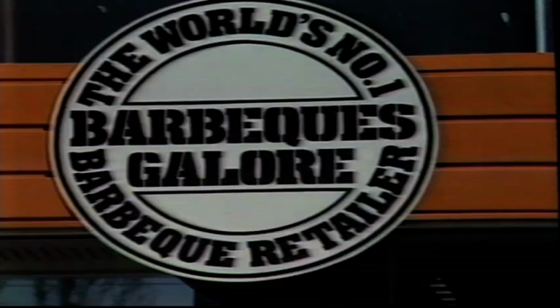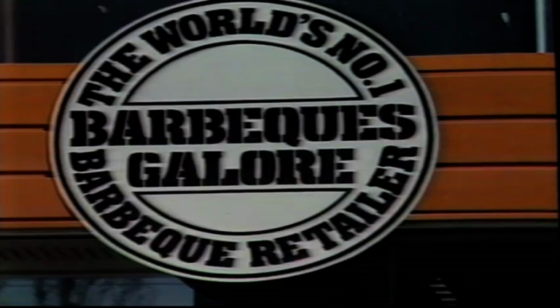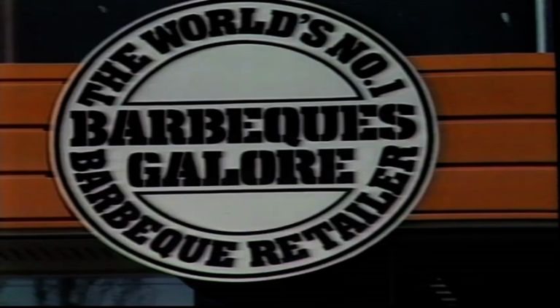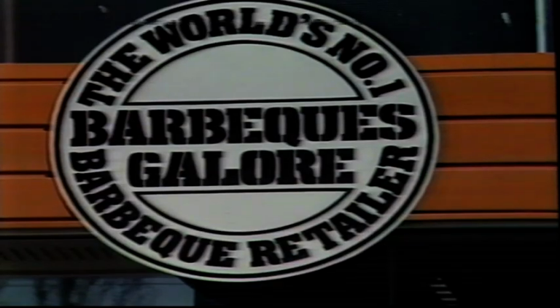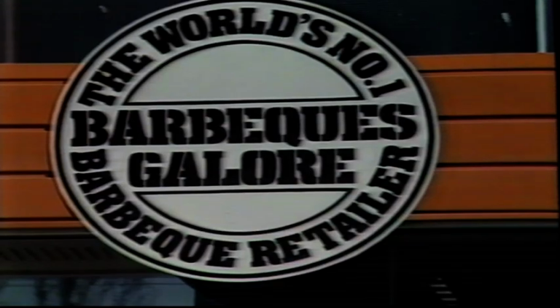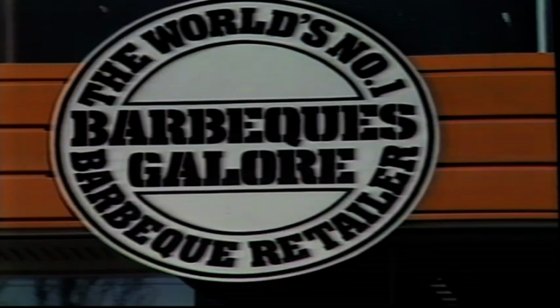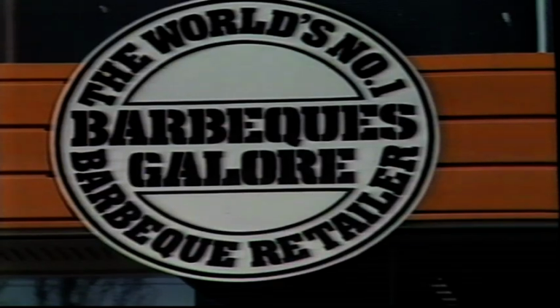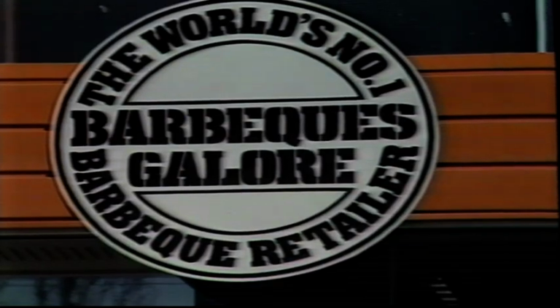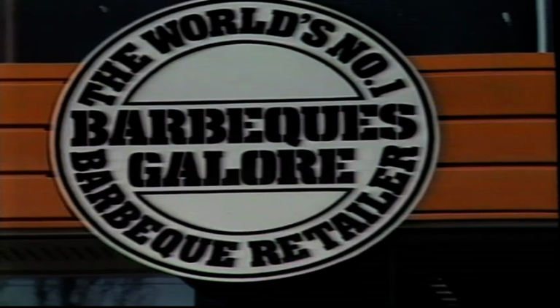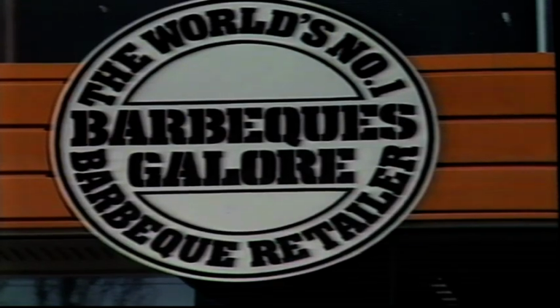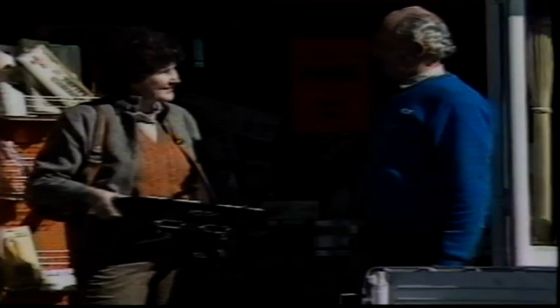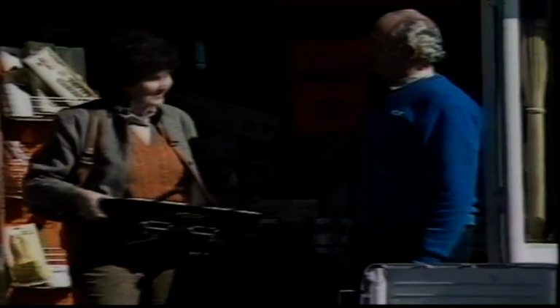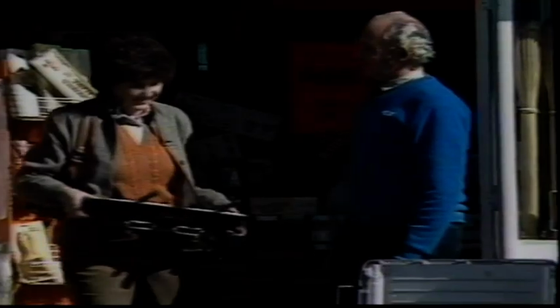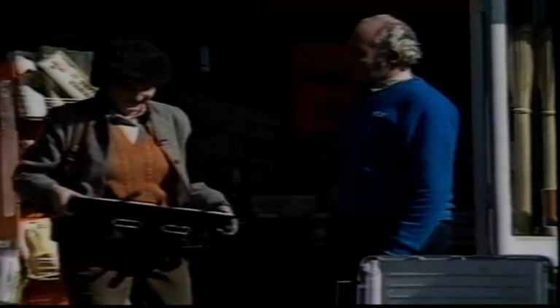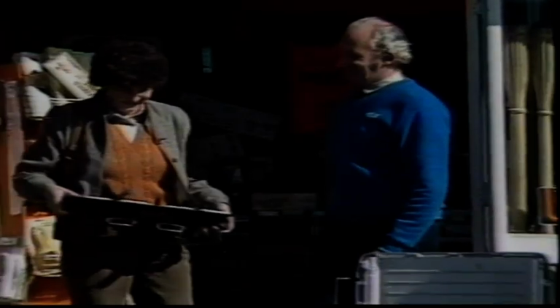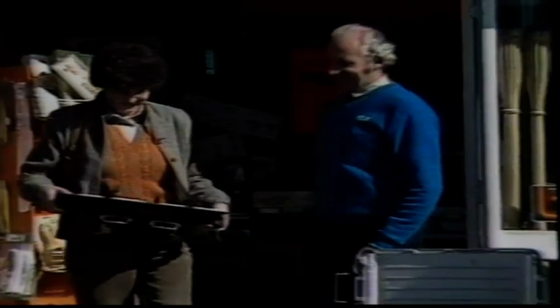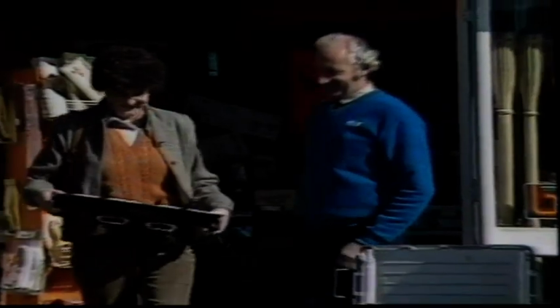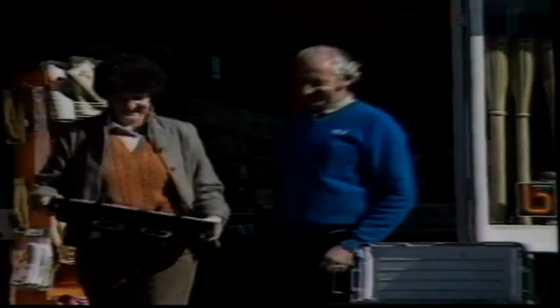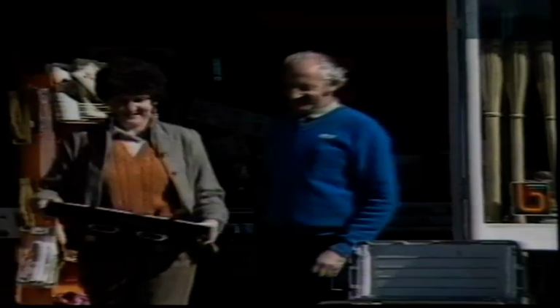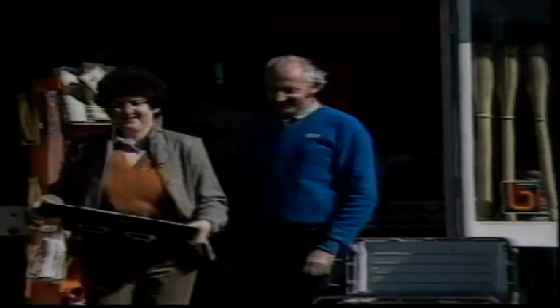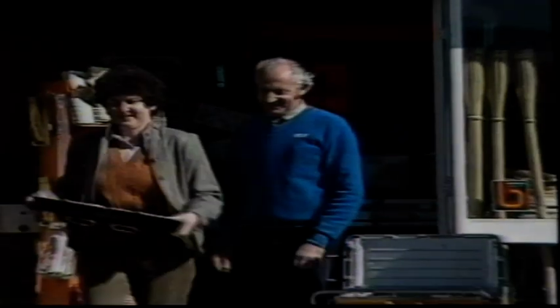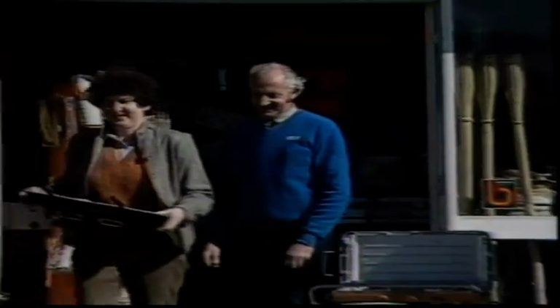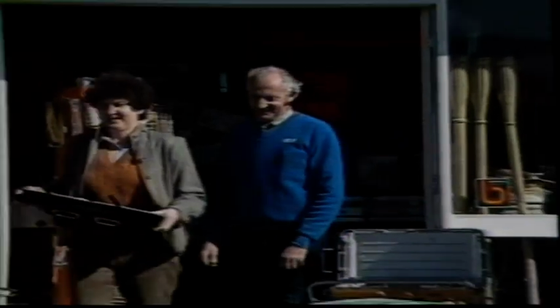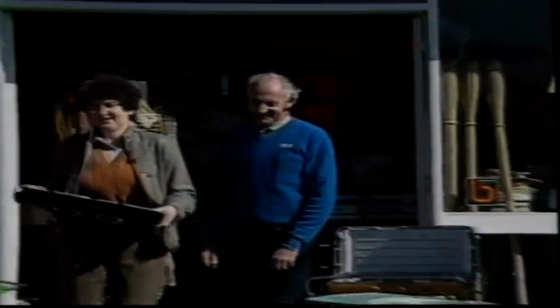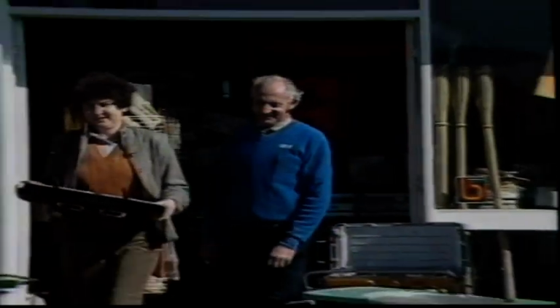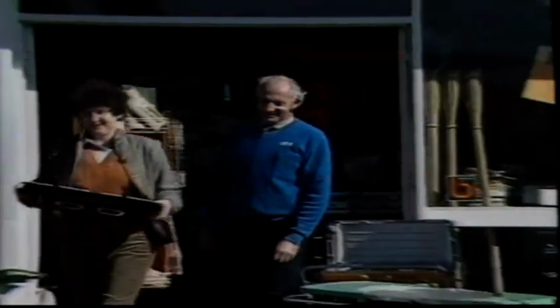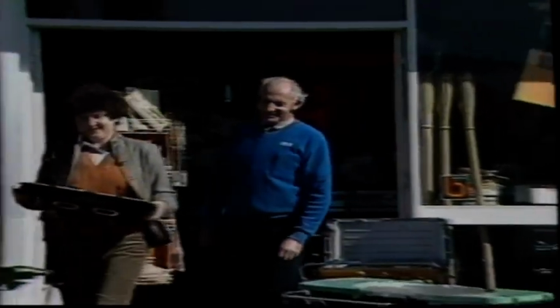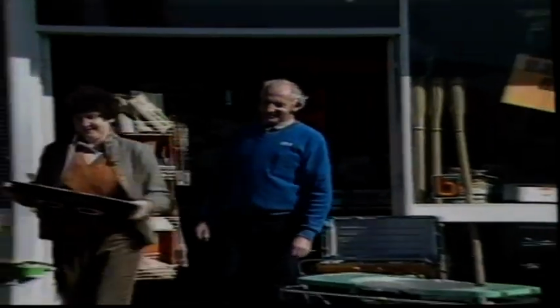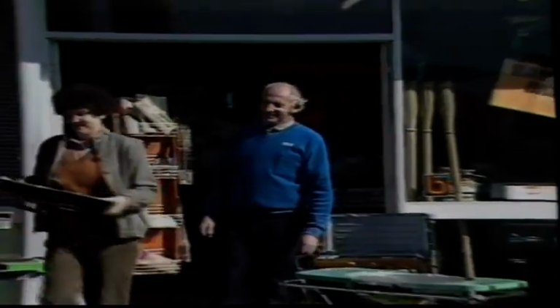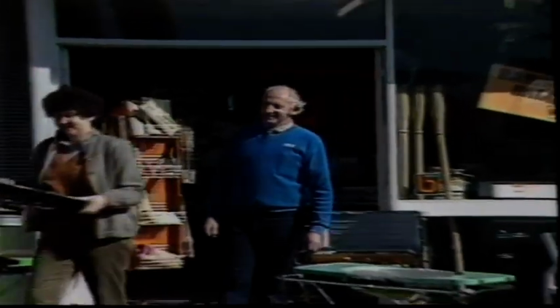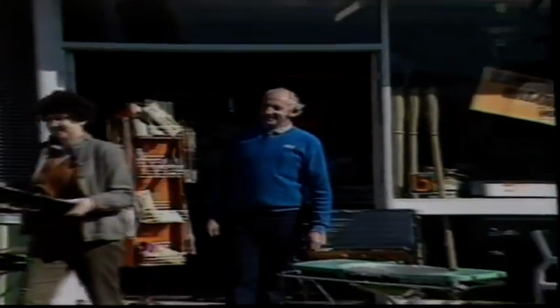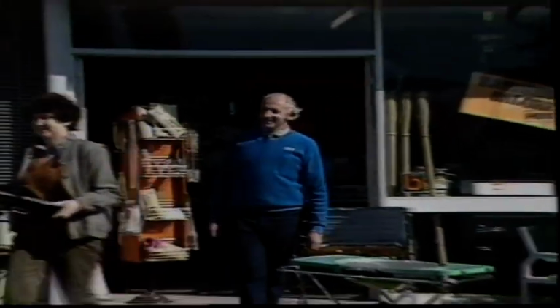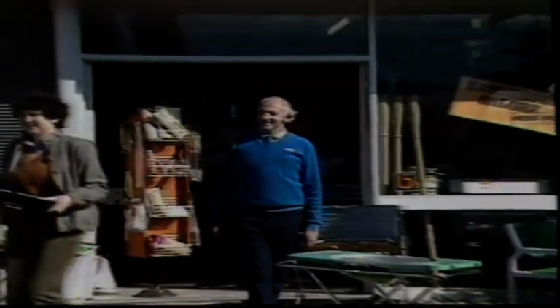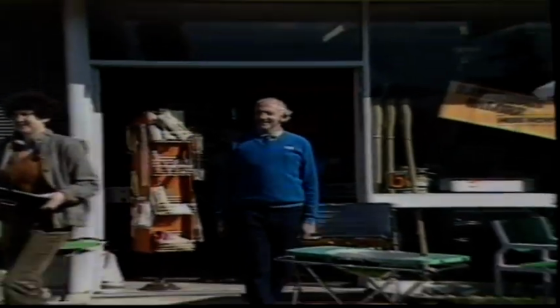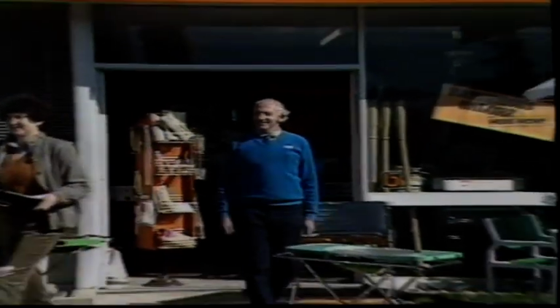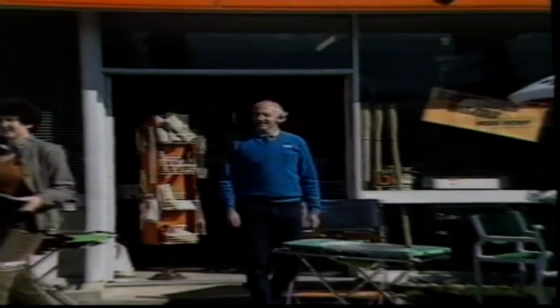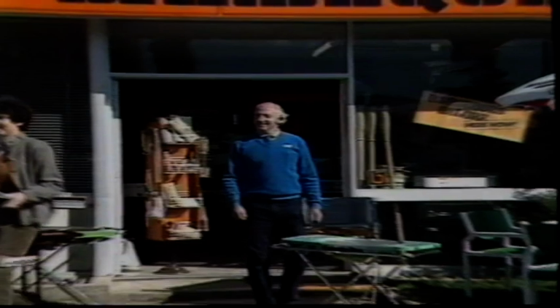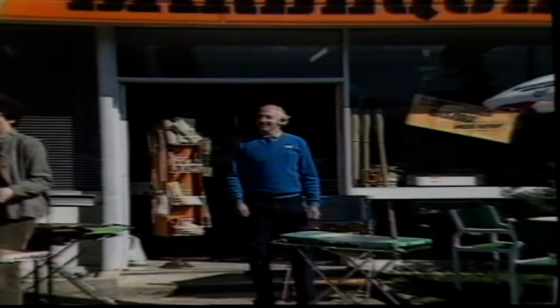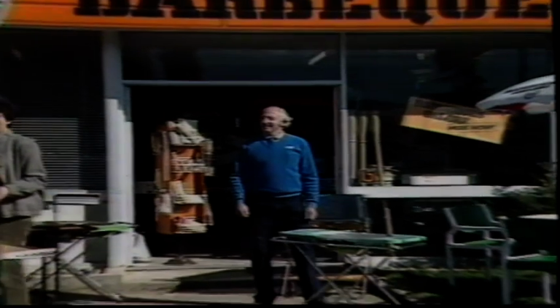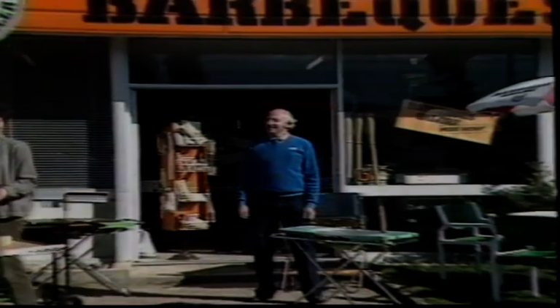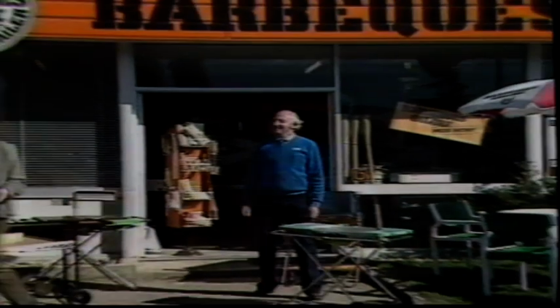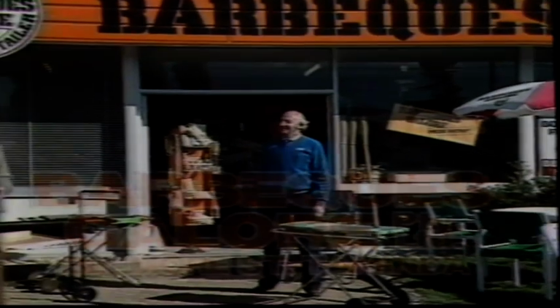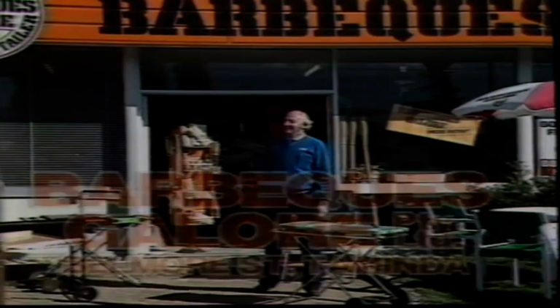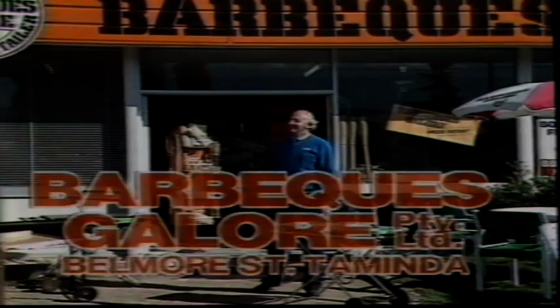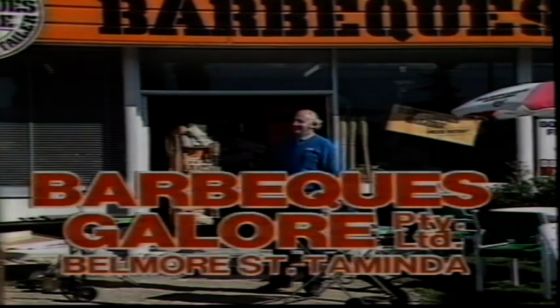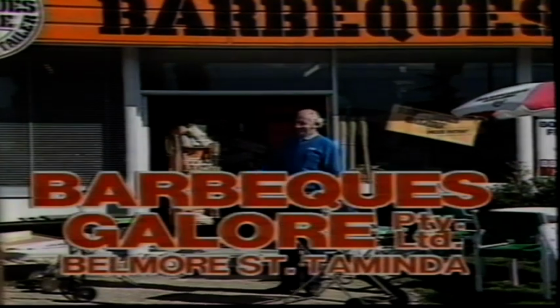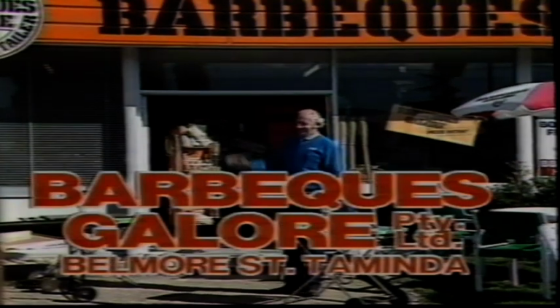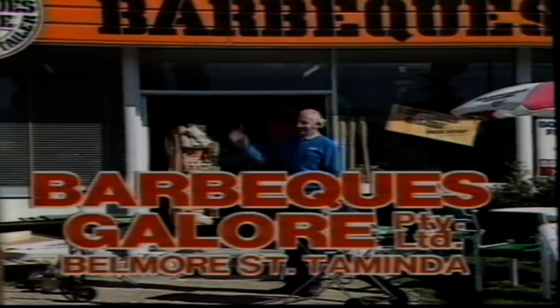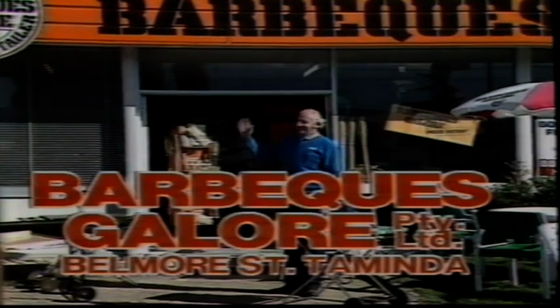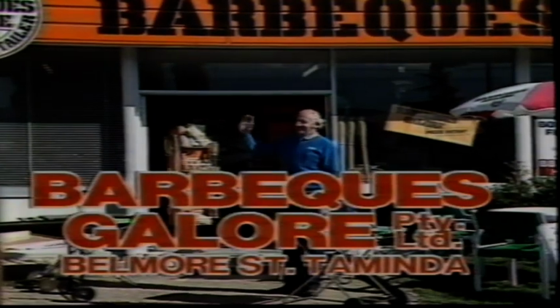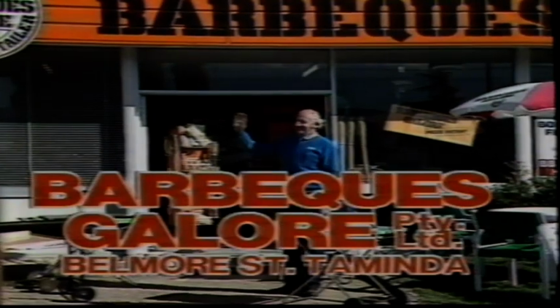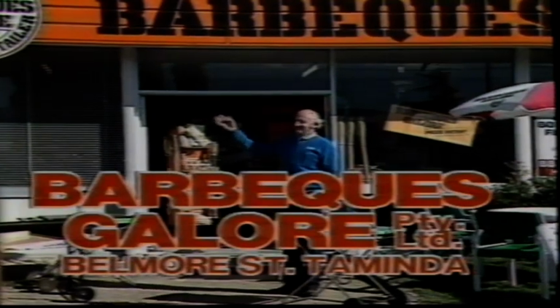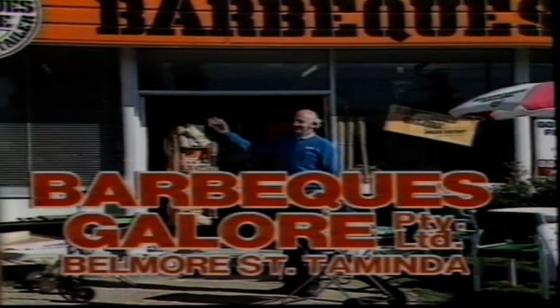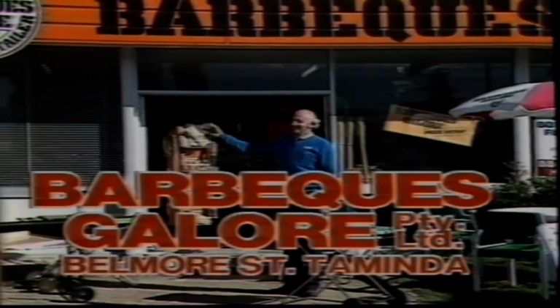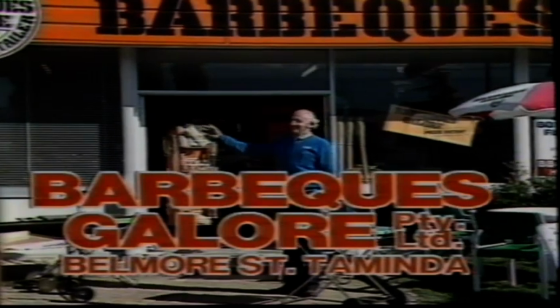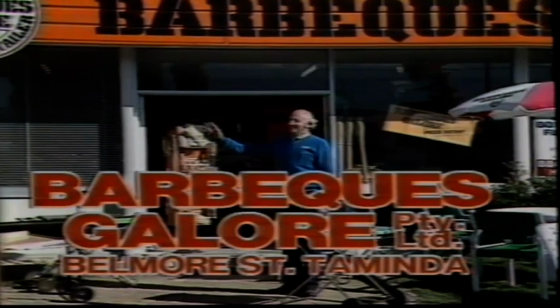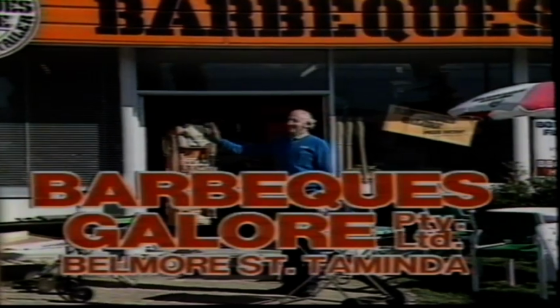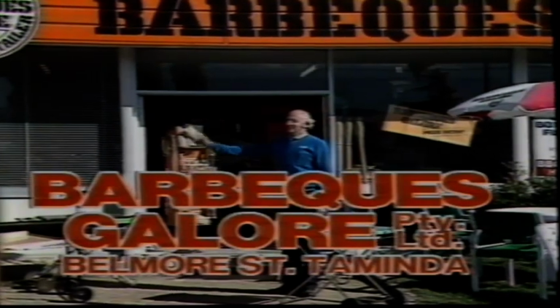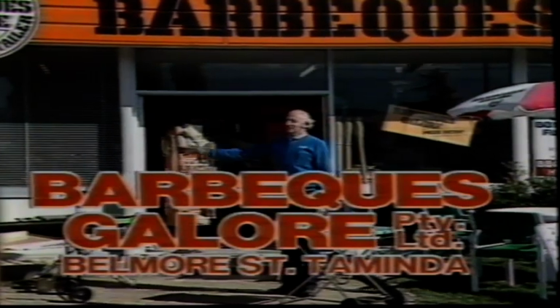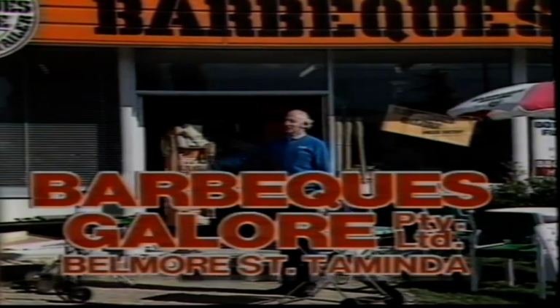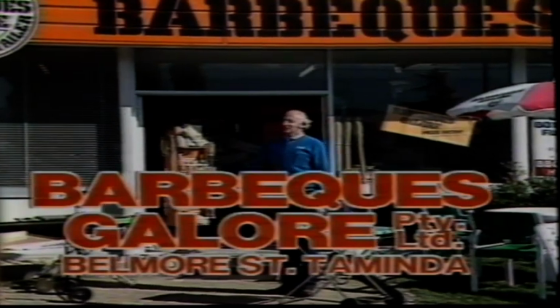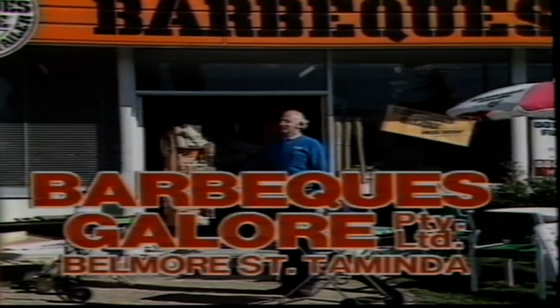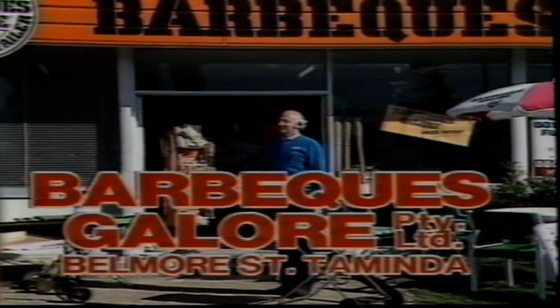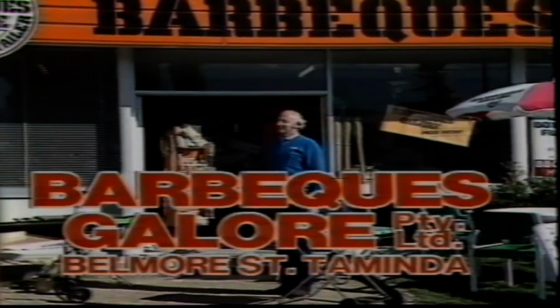See Rob Larkin at Barbecues Galore, Belmore Street, Taminda, for fans, fires and barbecues galore.